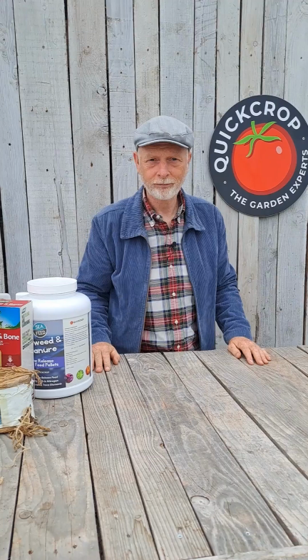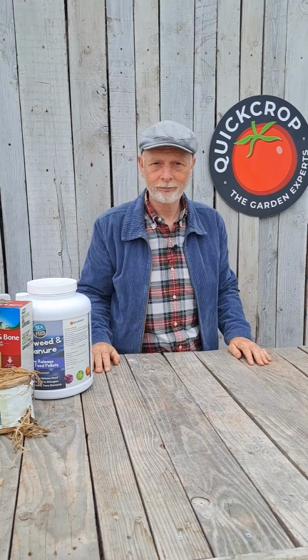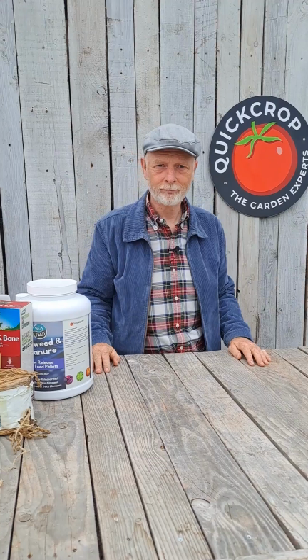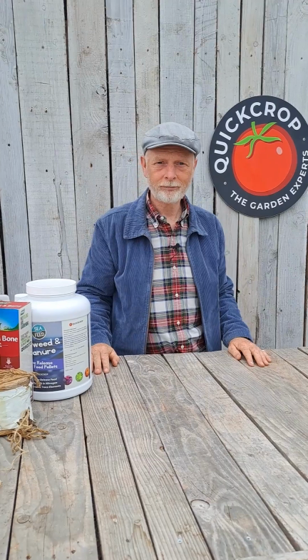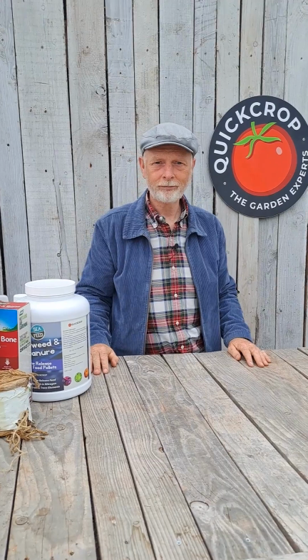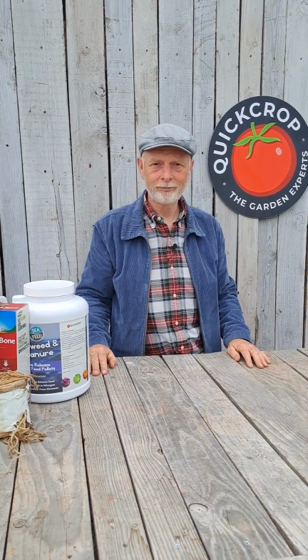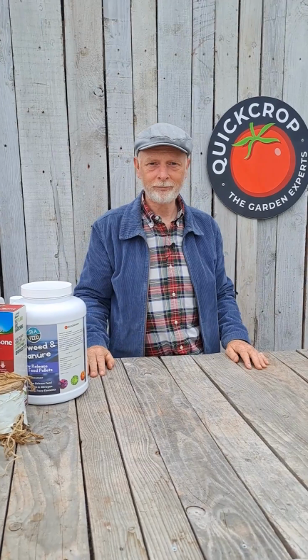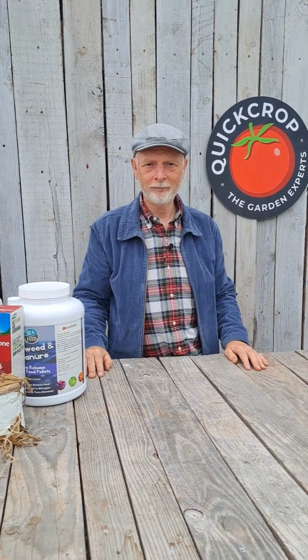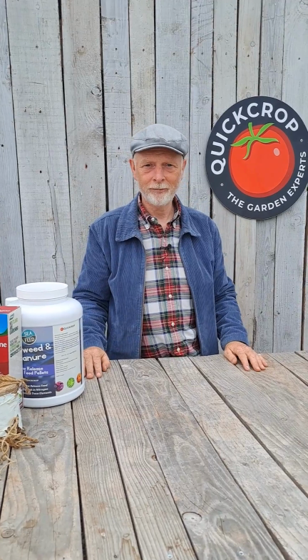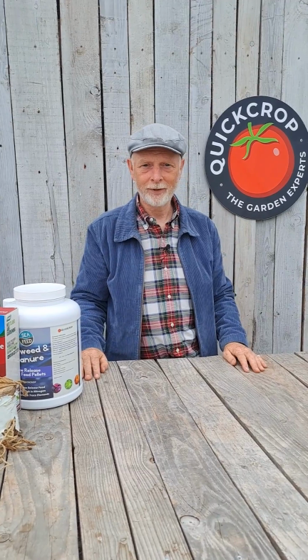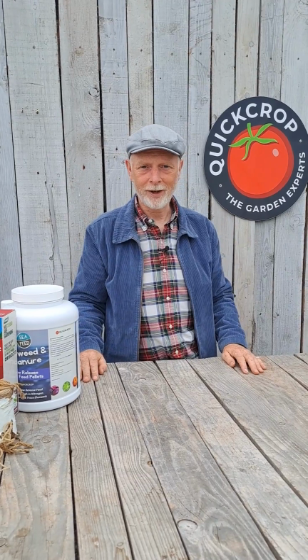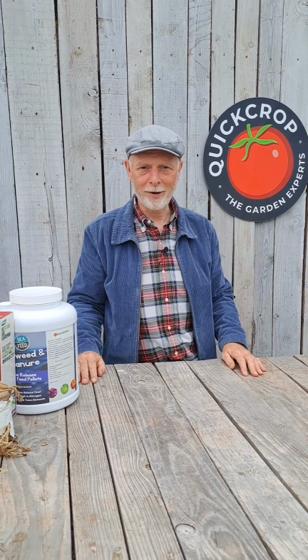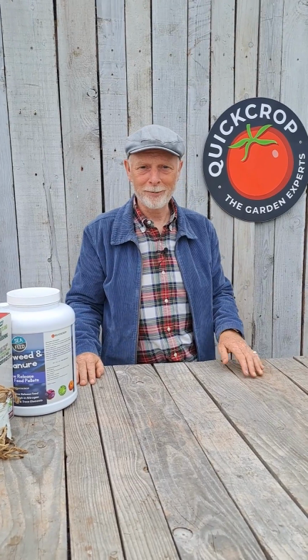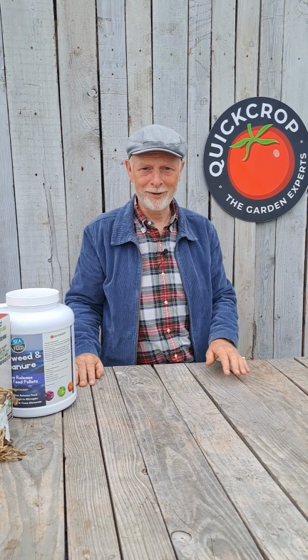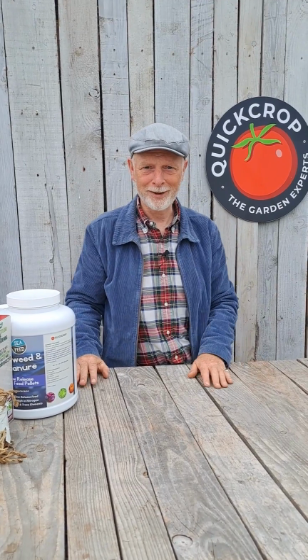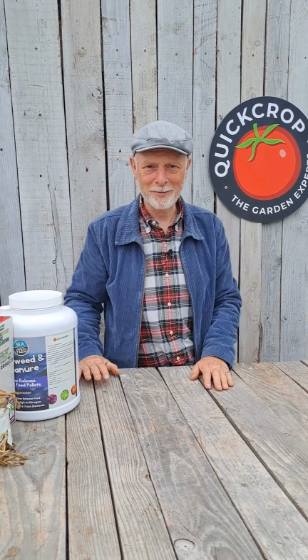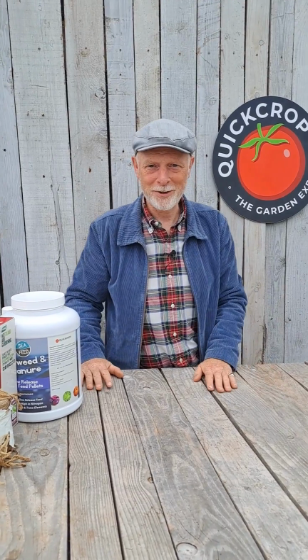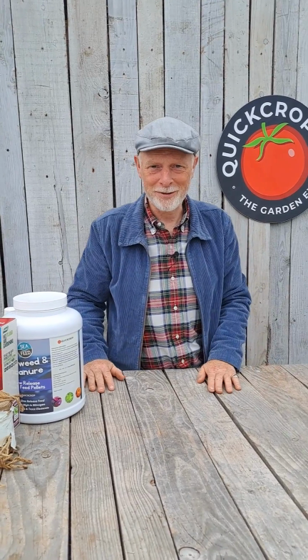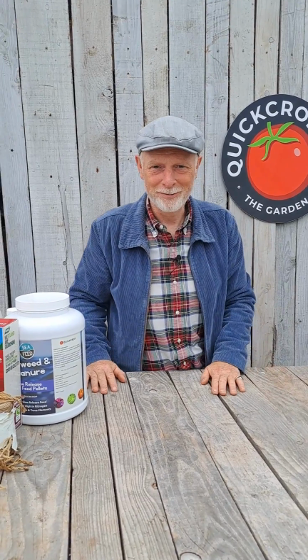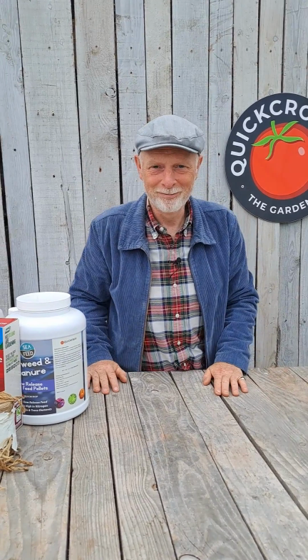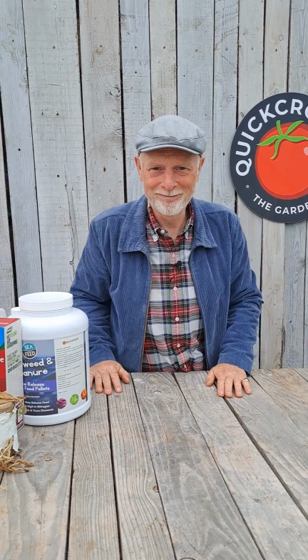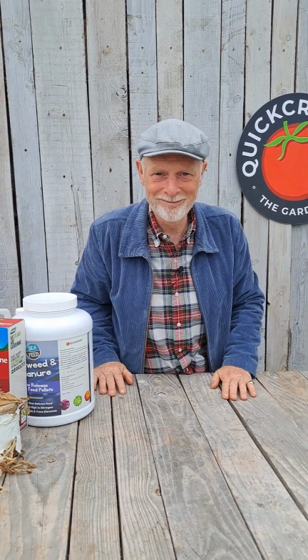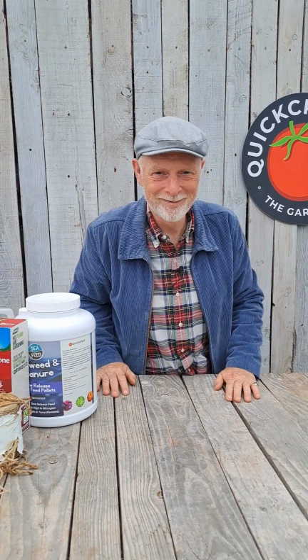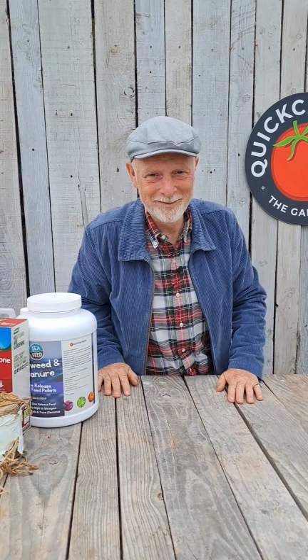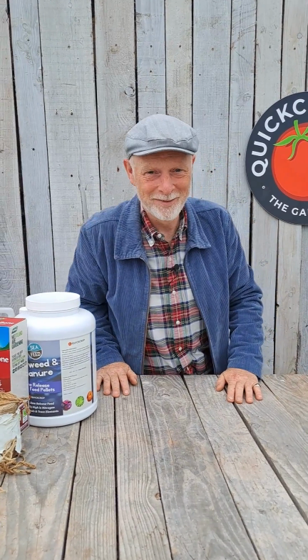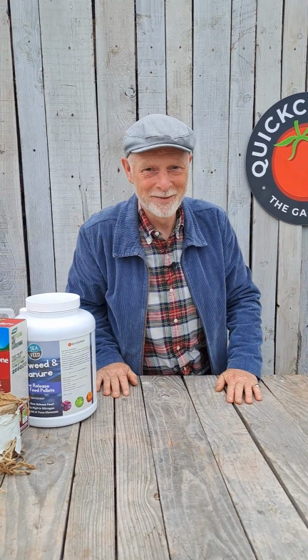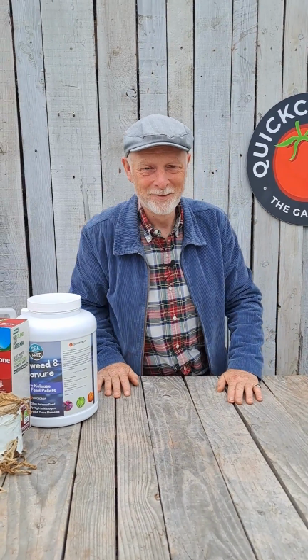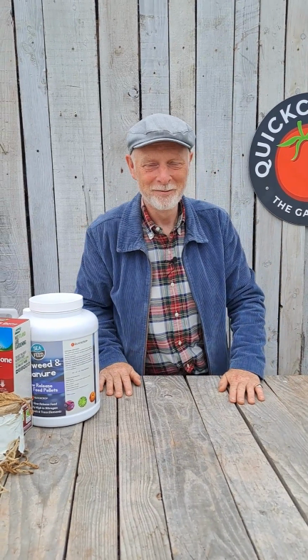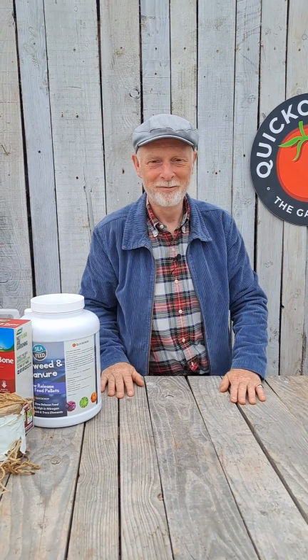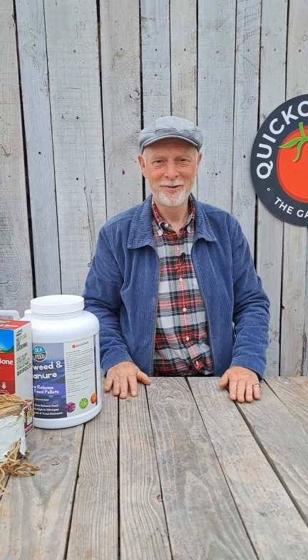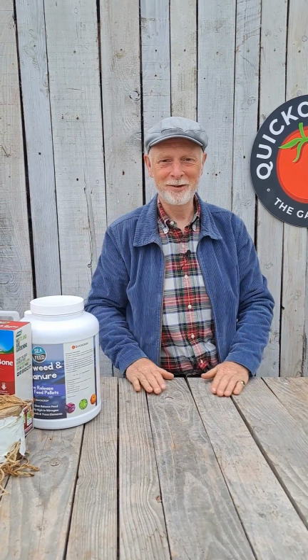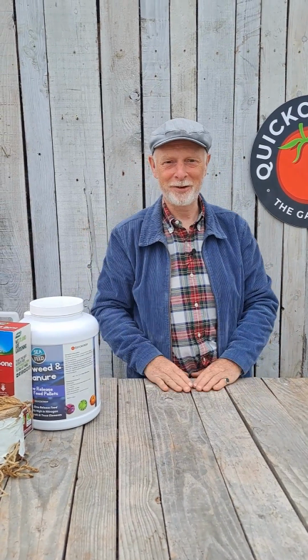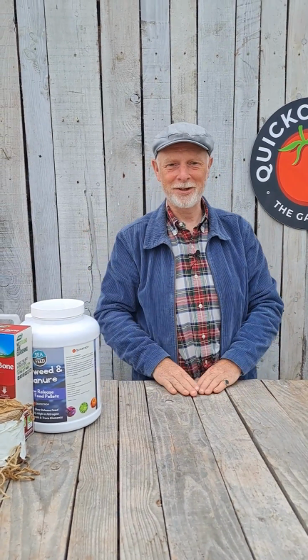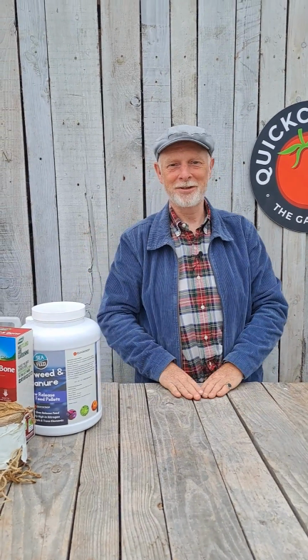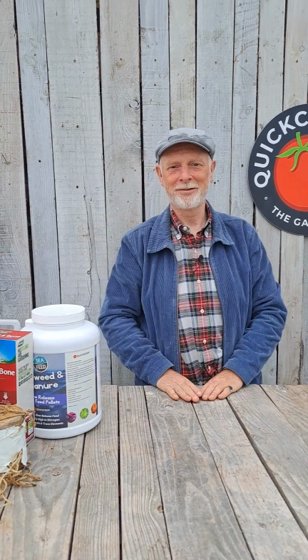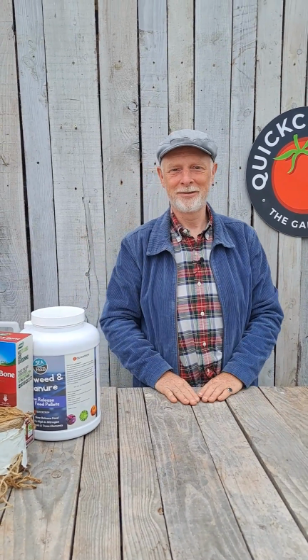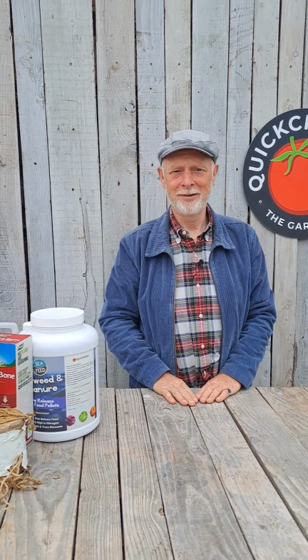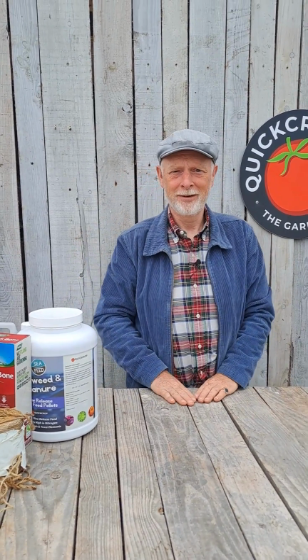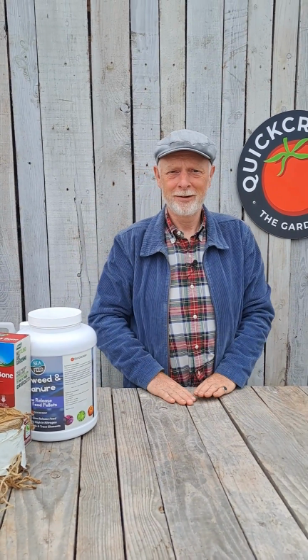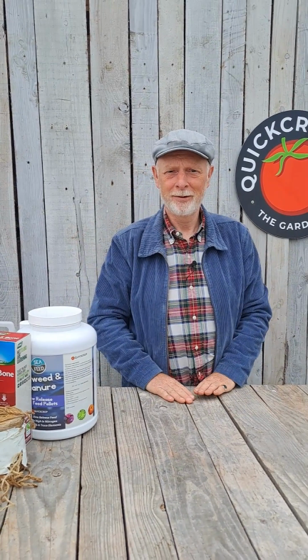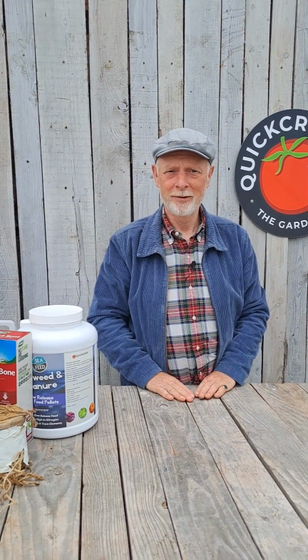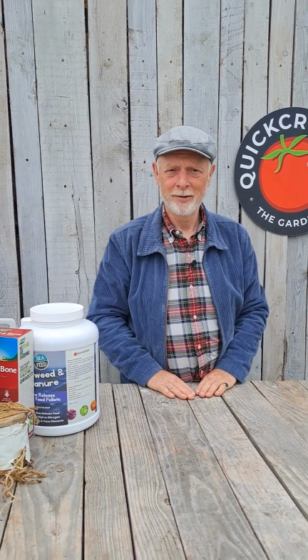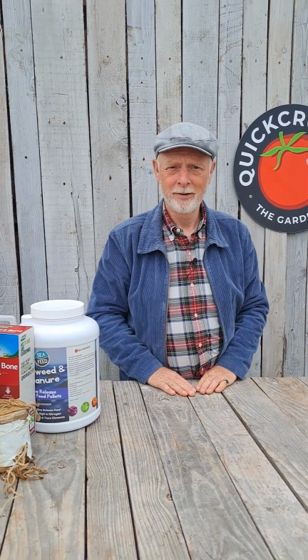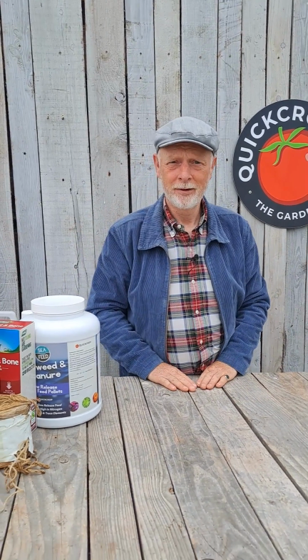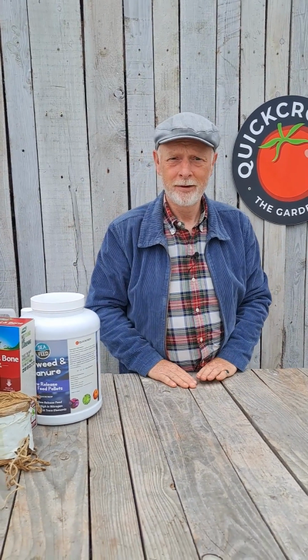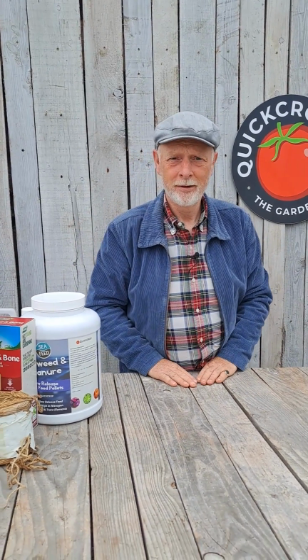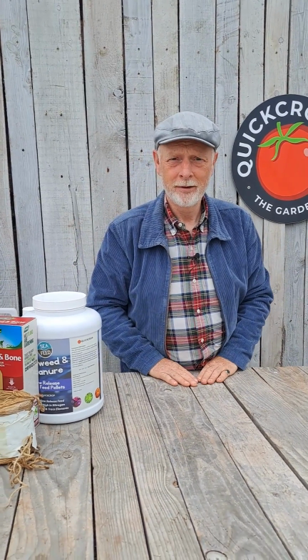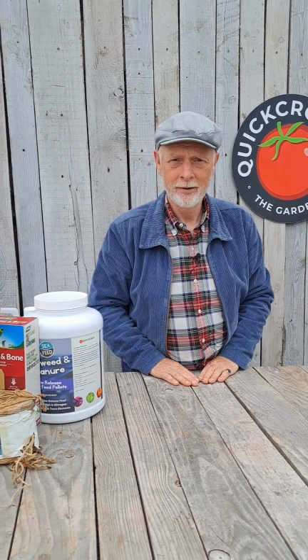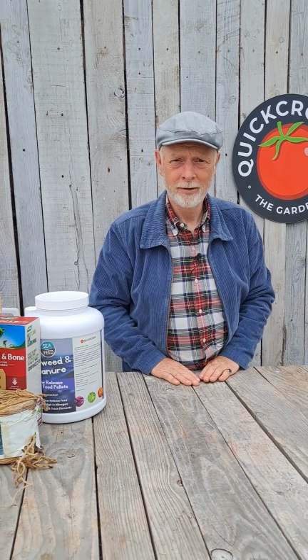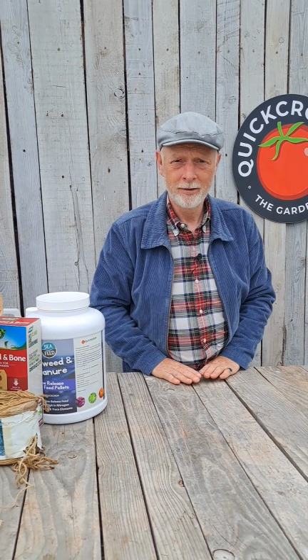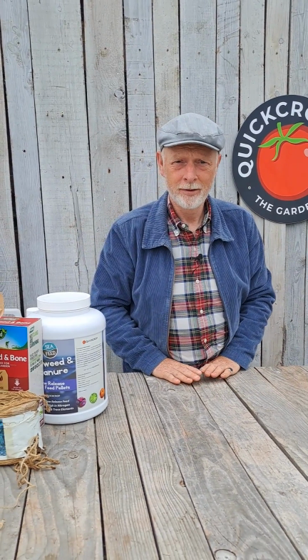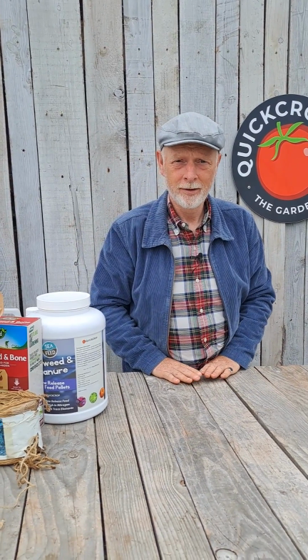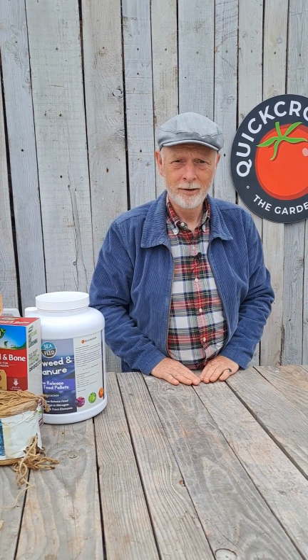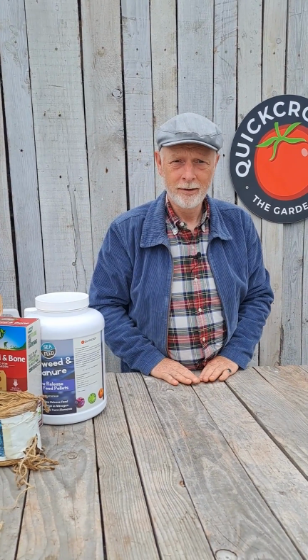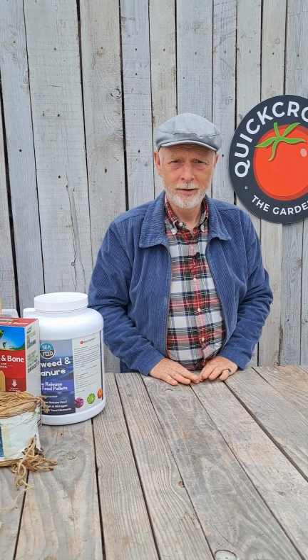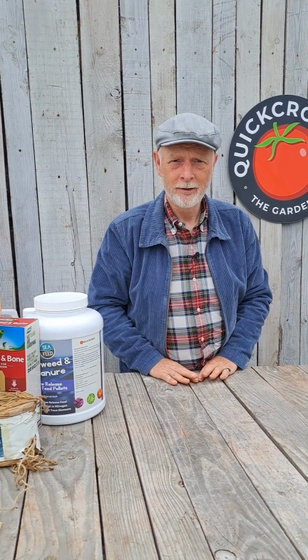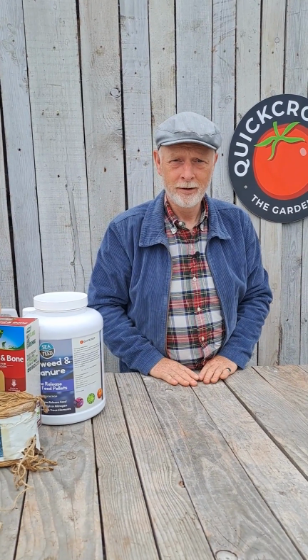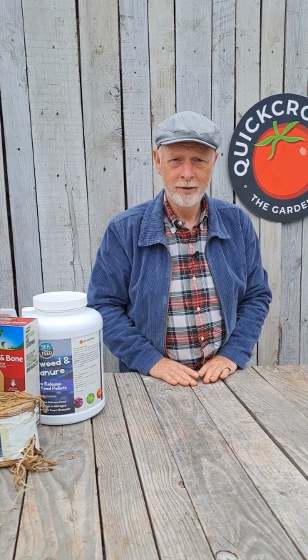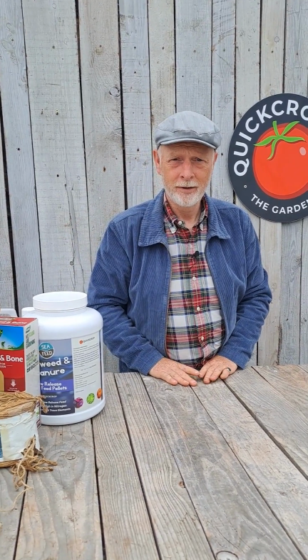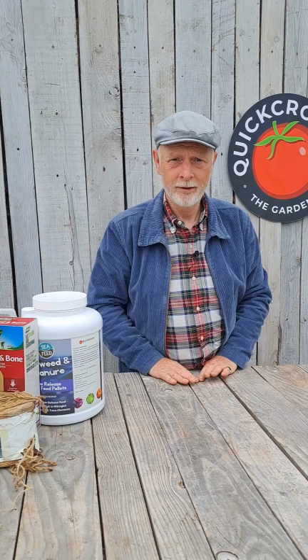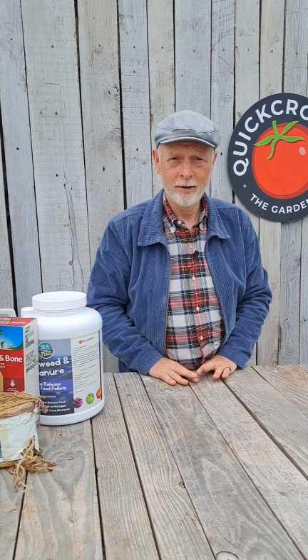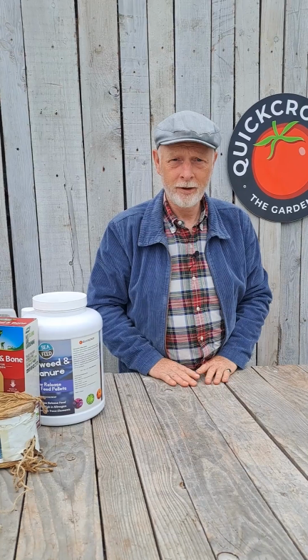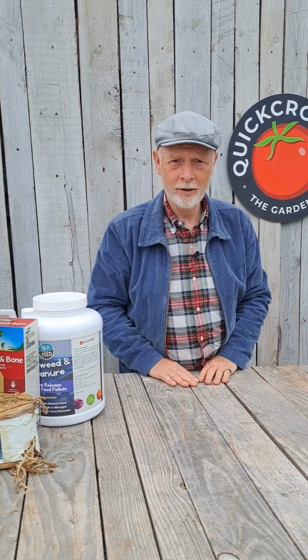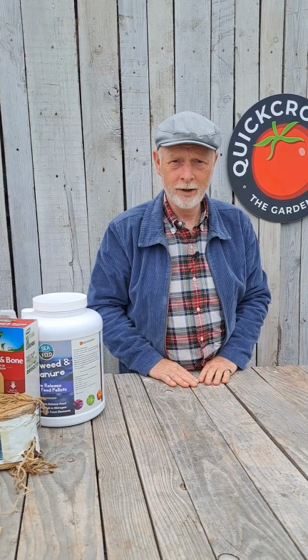Hi Andrew. Carmel, how are you? I'm good. Great. Can you tell us today about NPK? Okay.